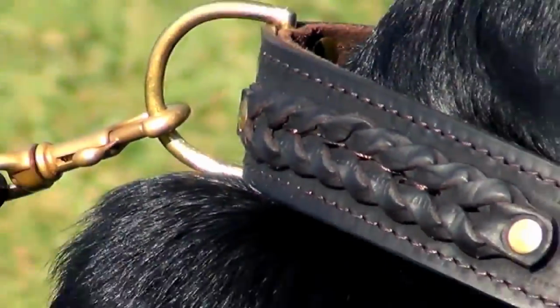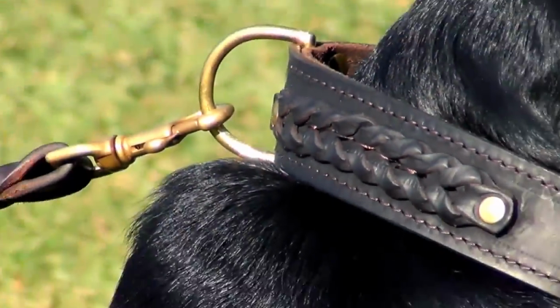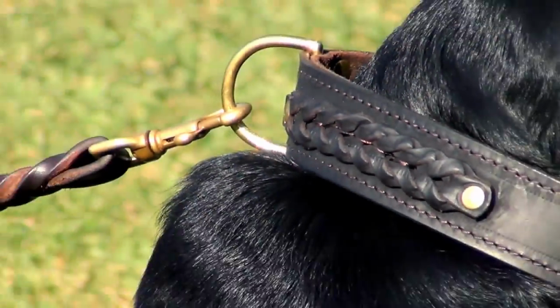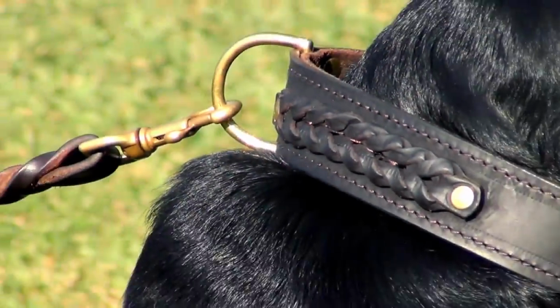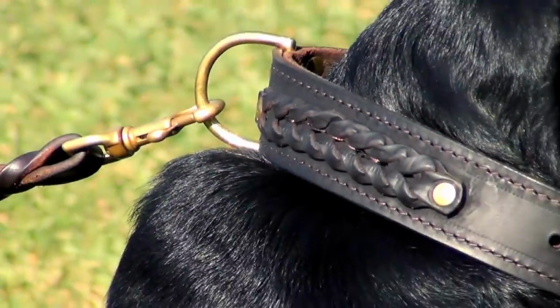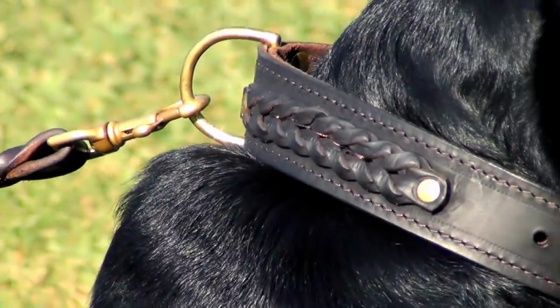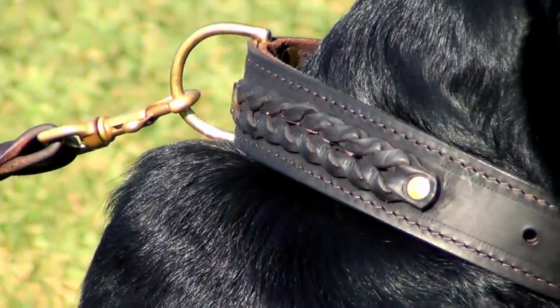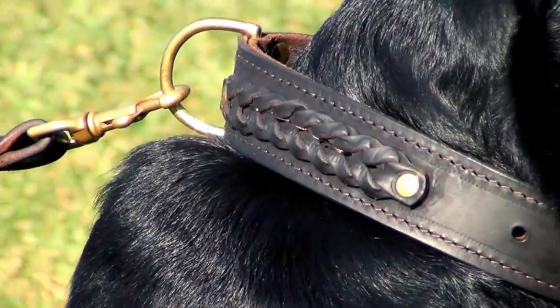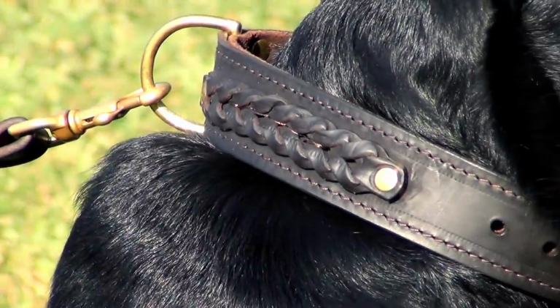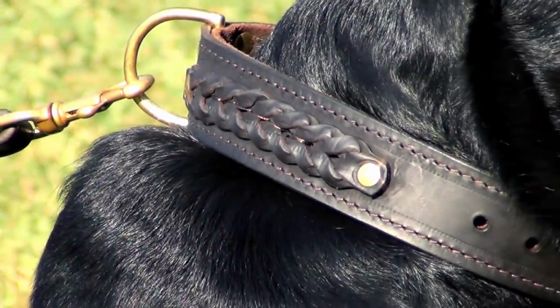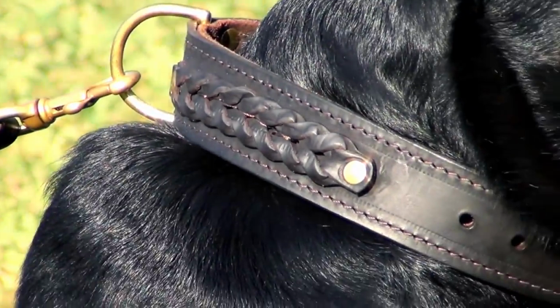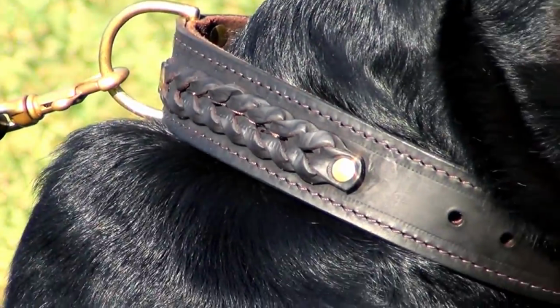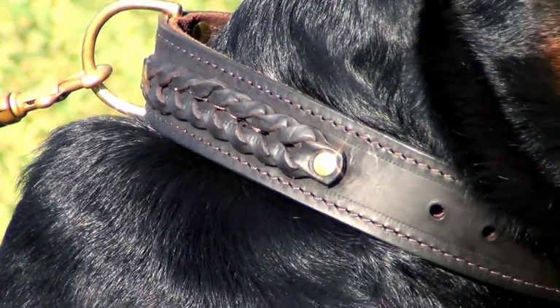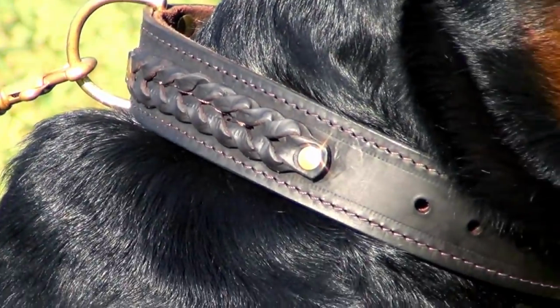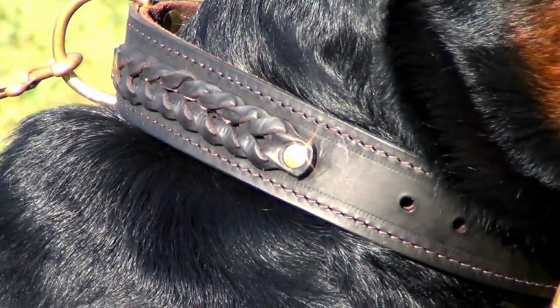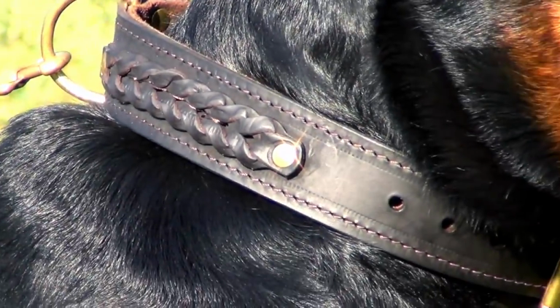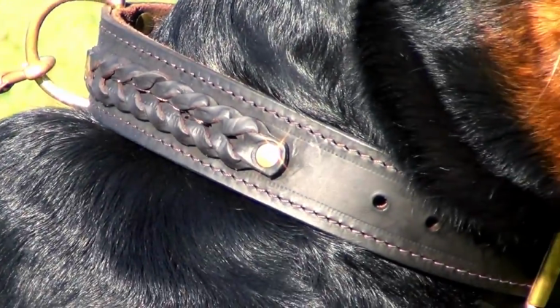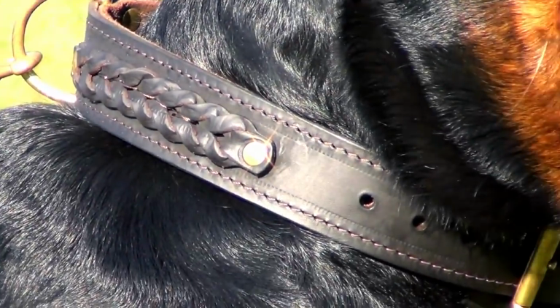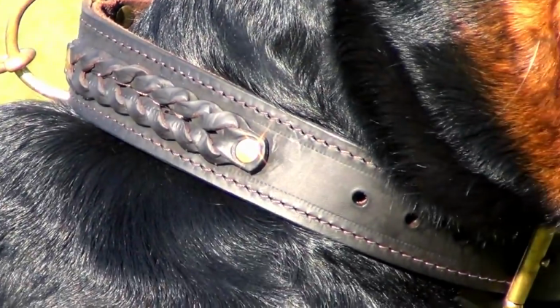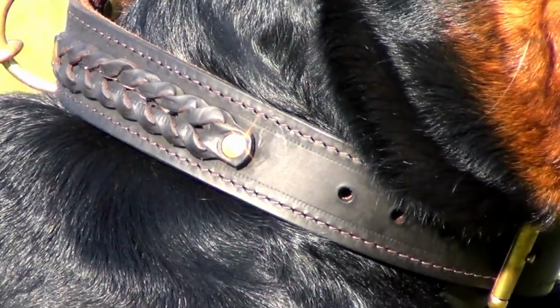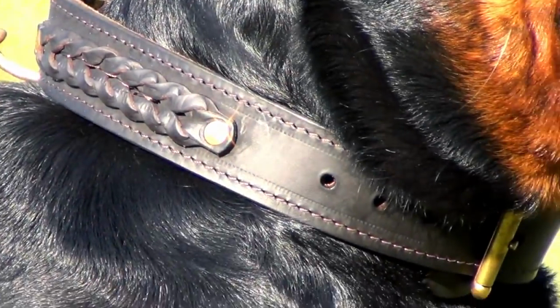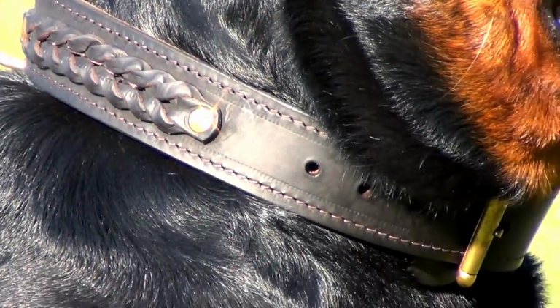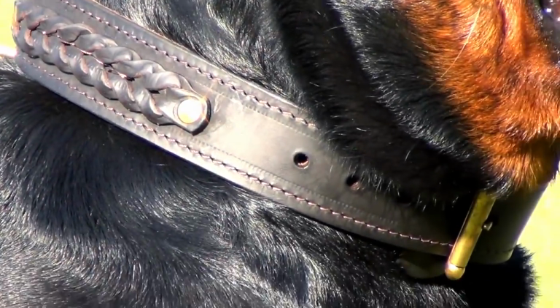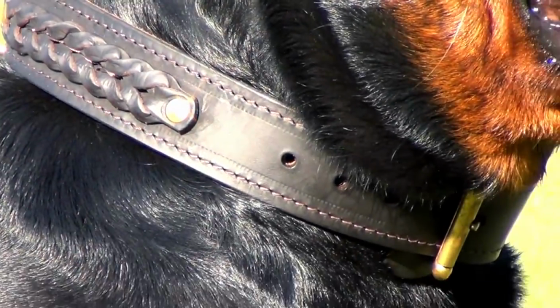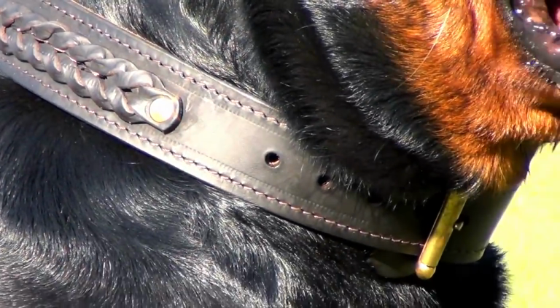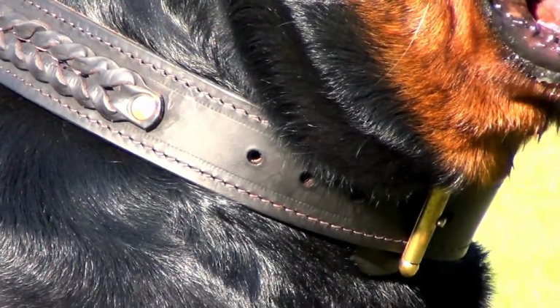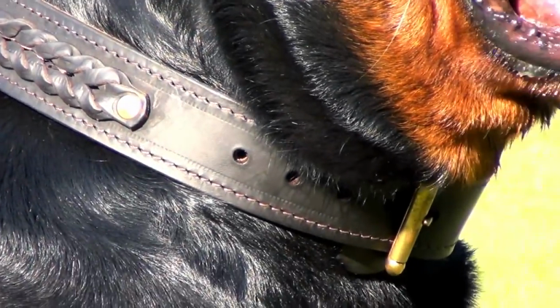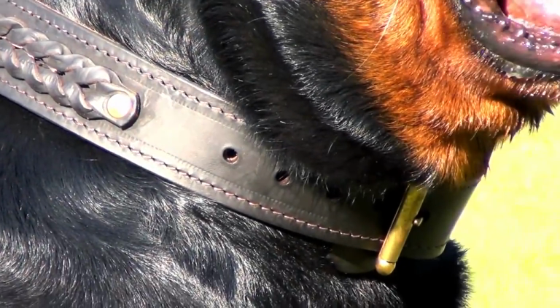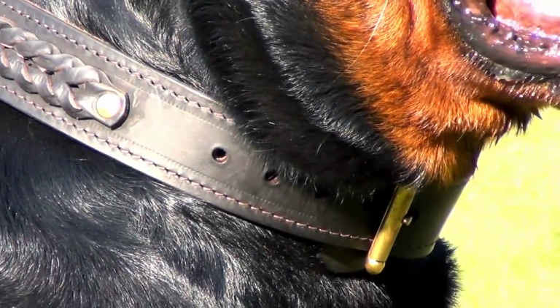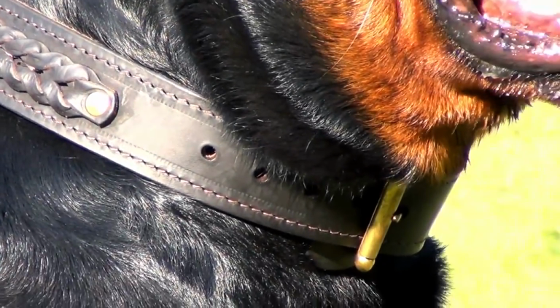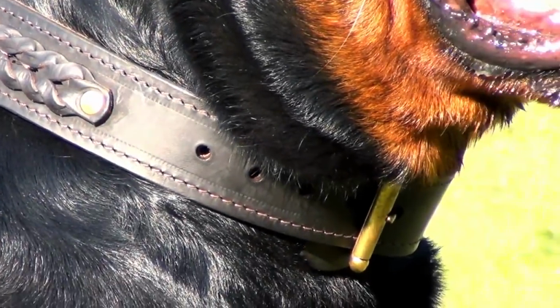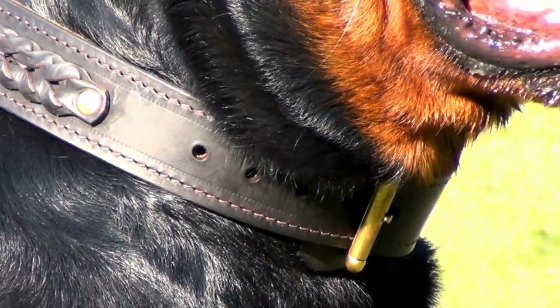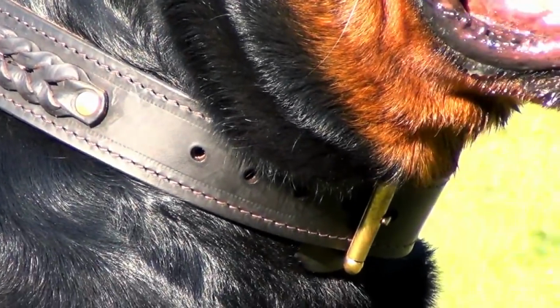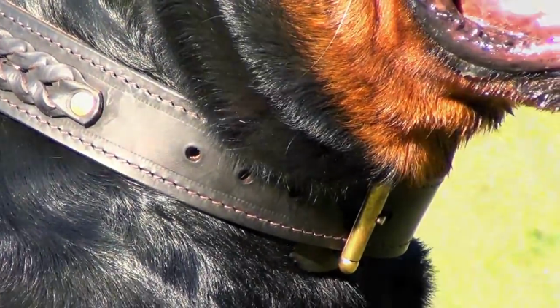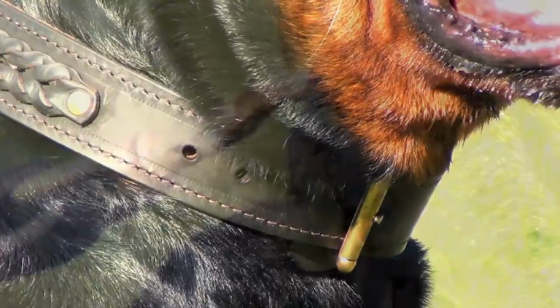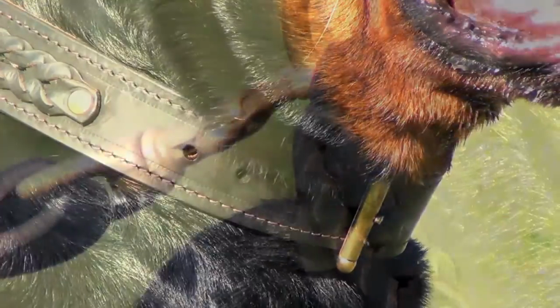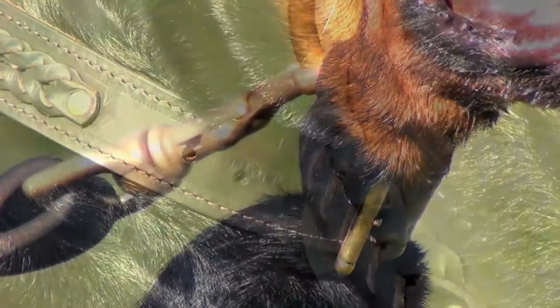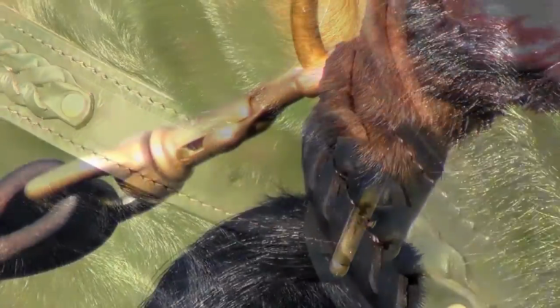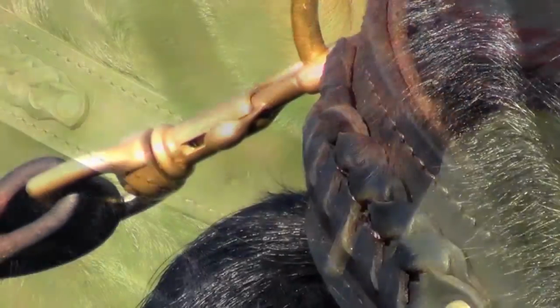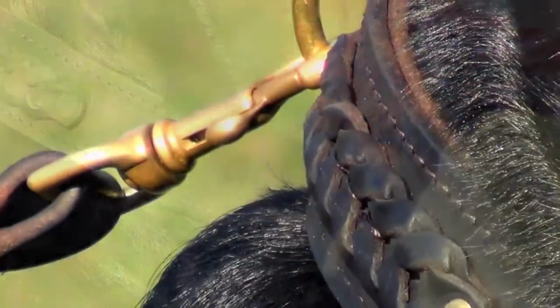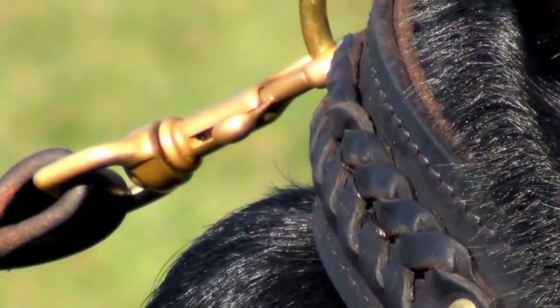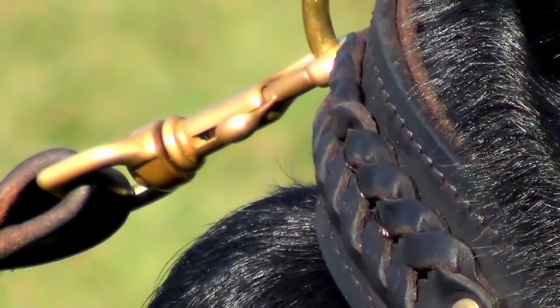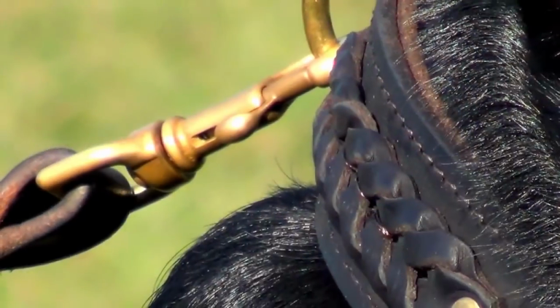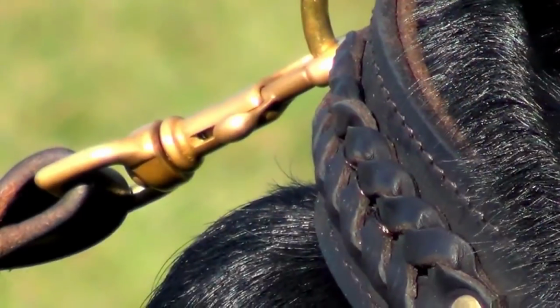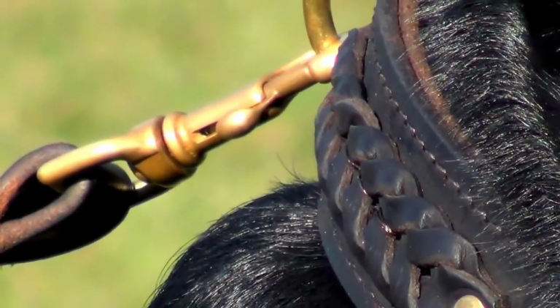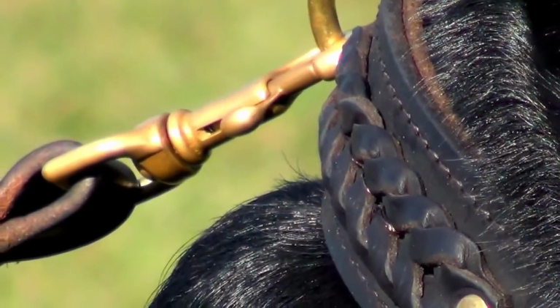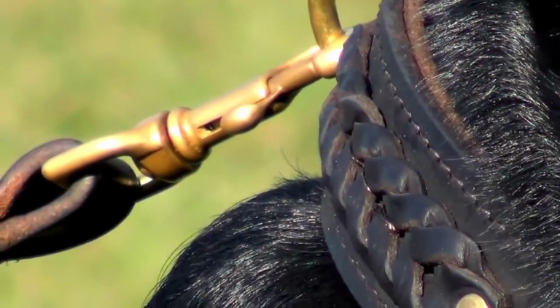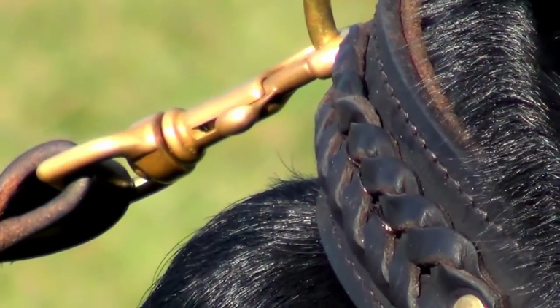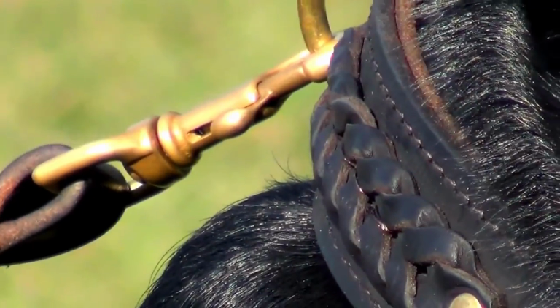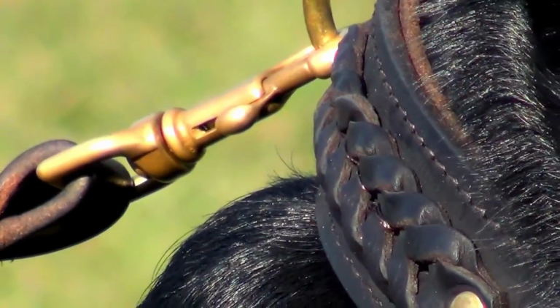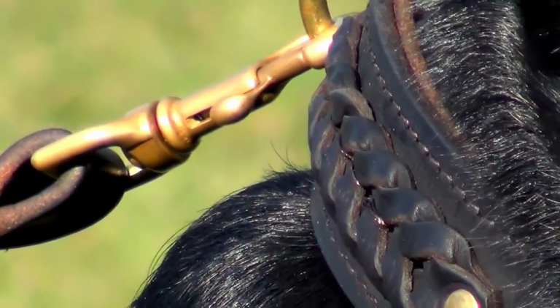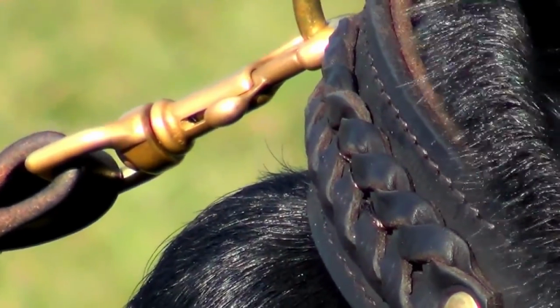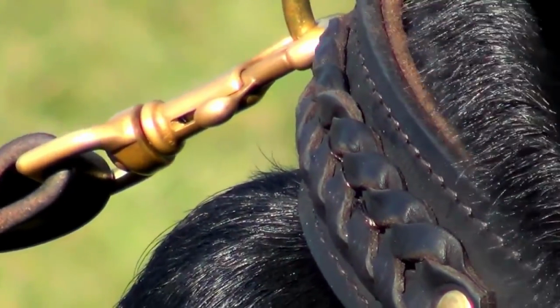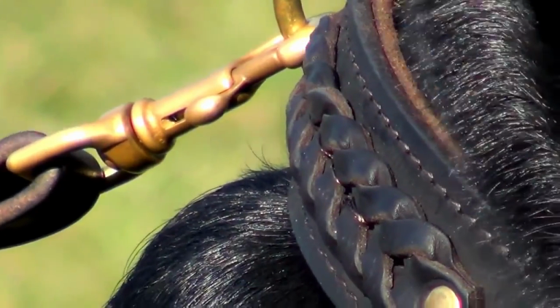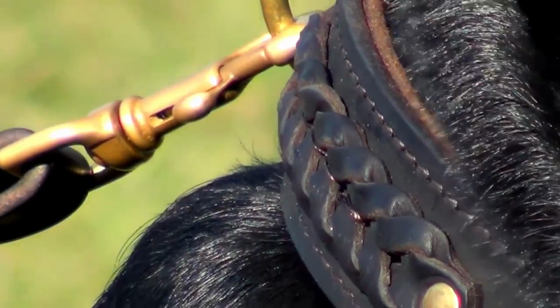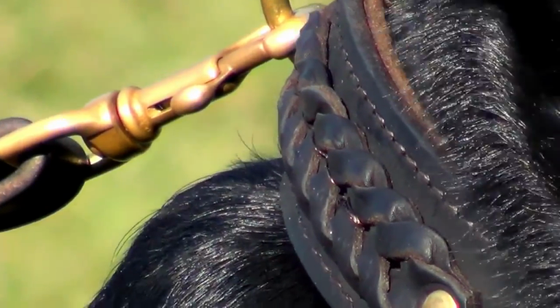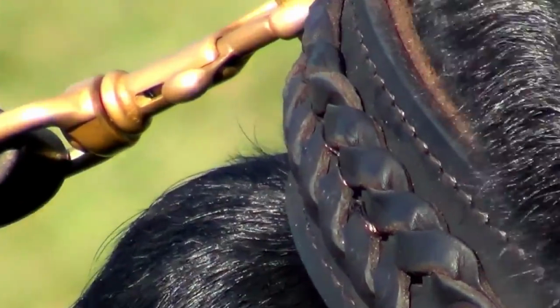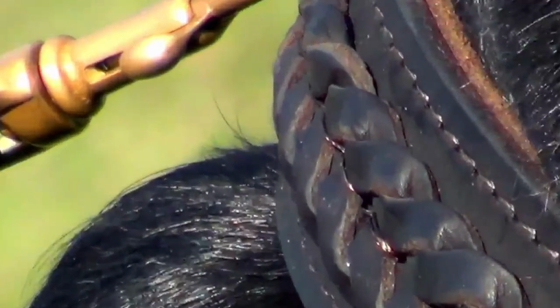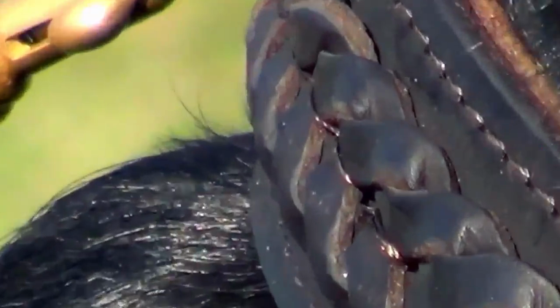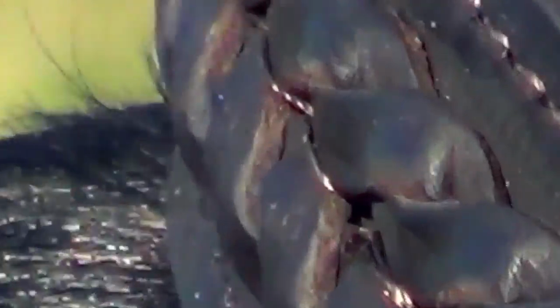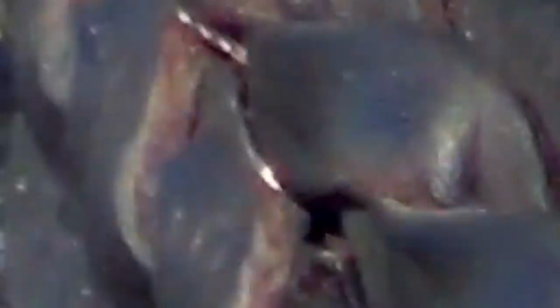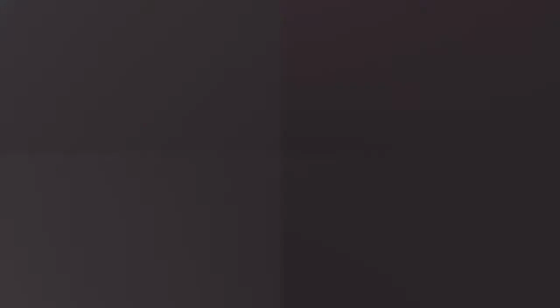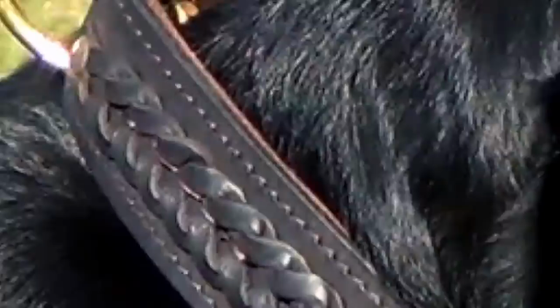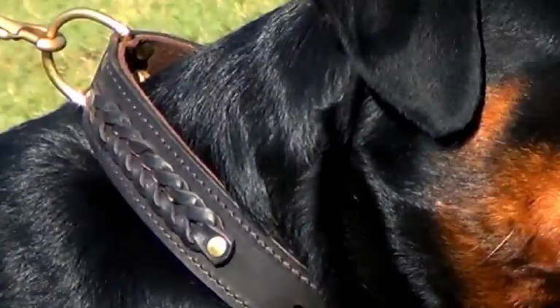Knit handmade stitching, beautiful braided design, and pet-friendly materials make this dog collar look luxurious.